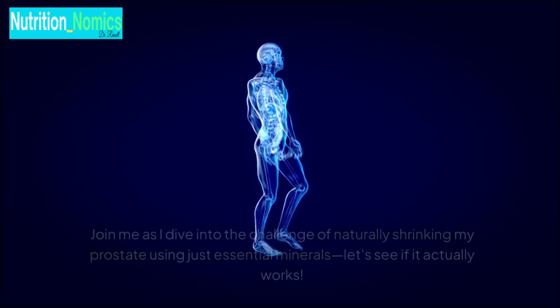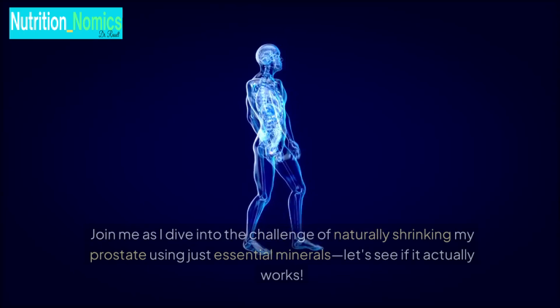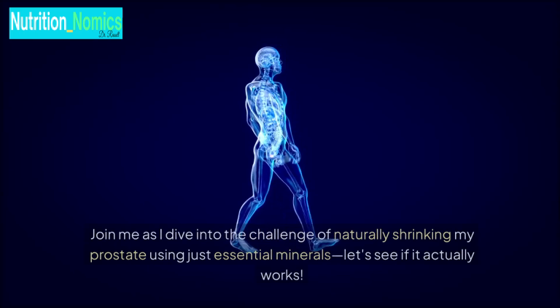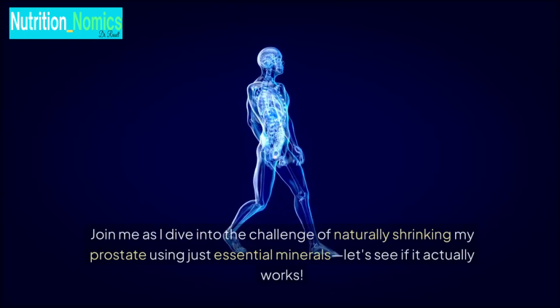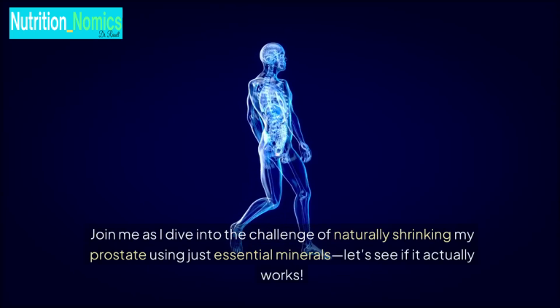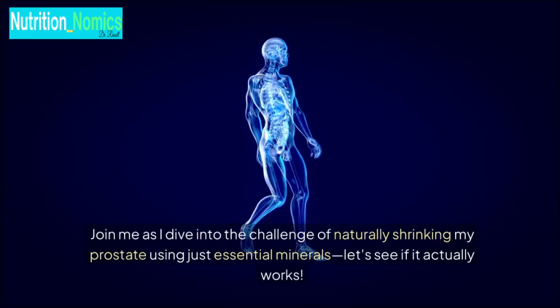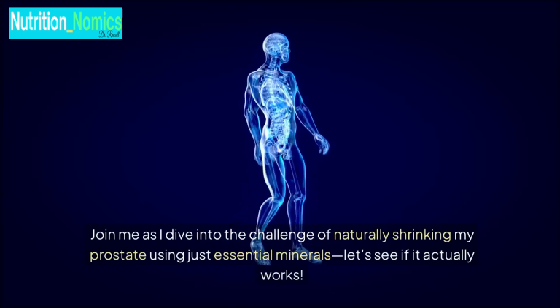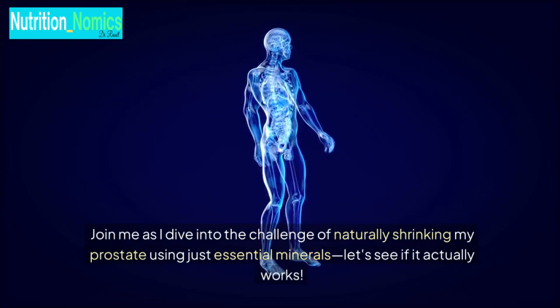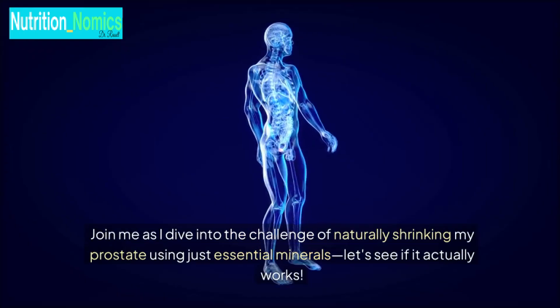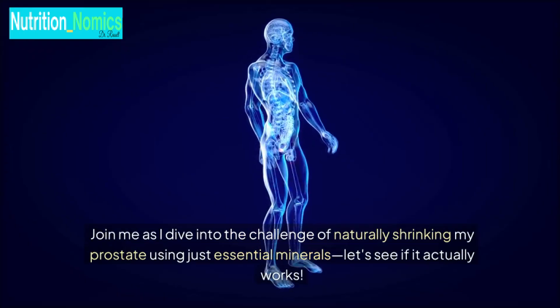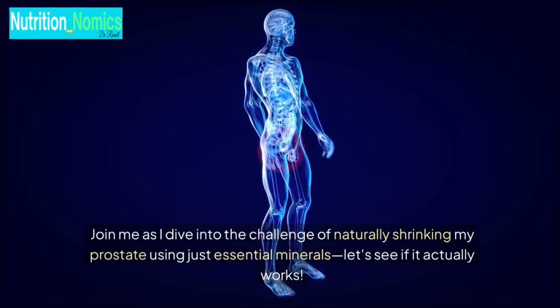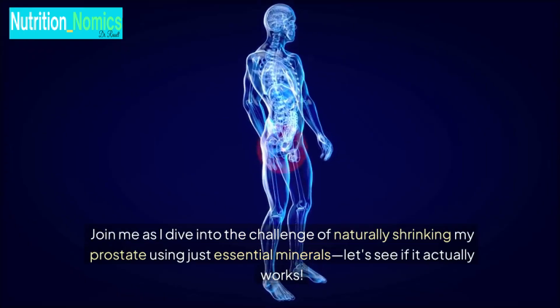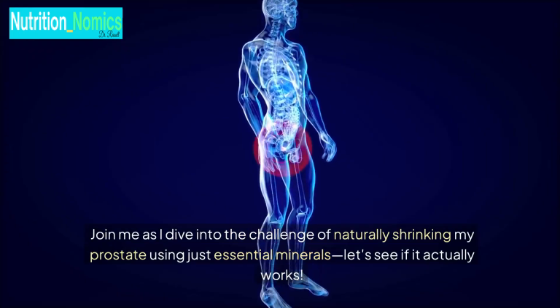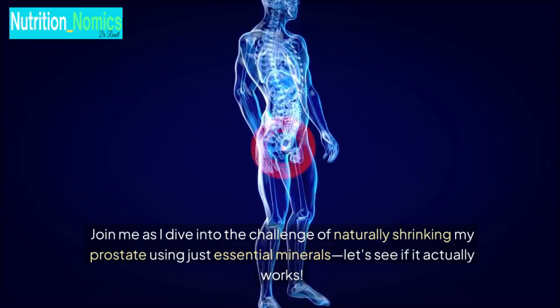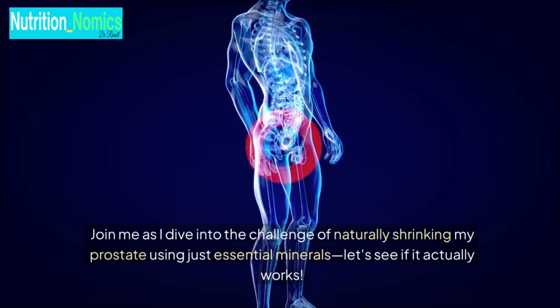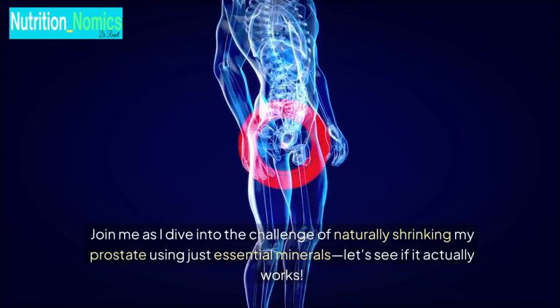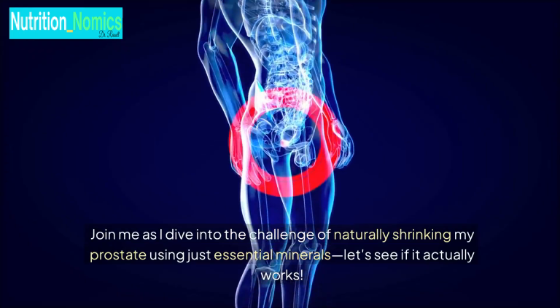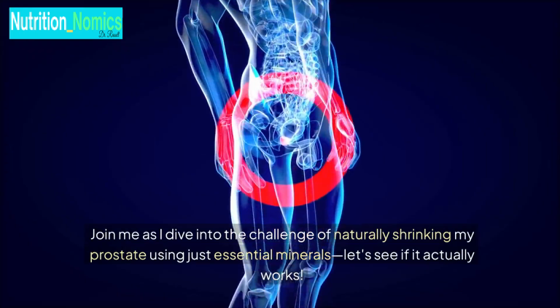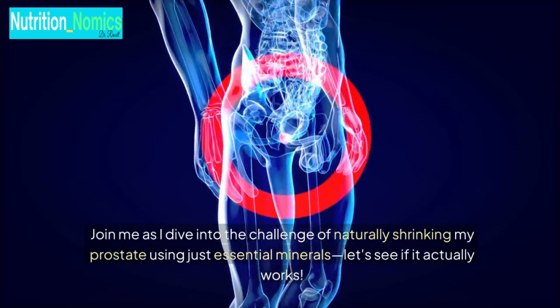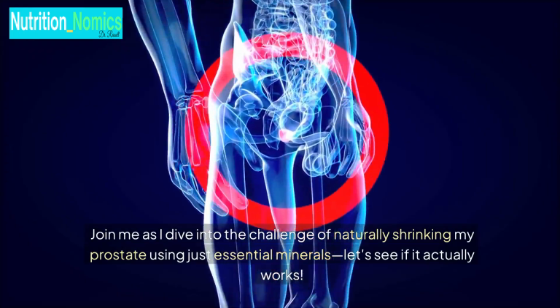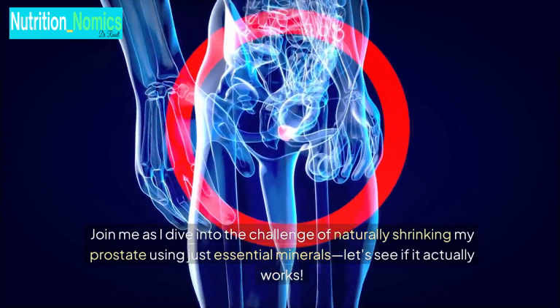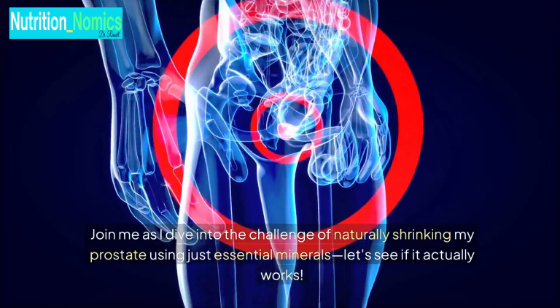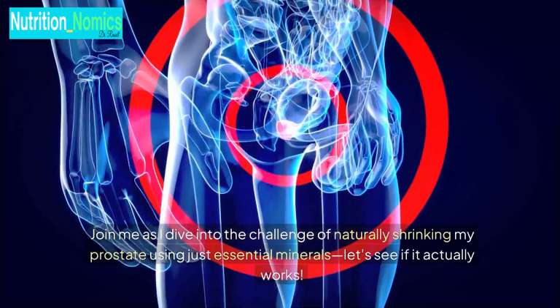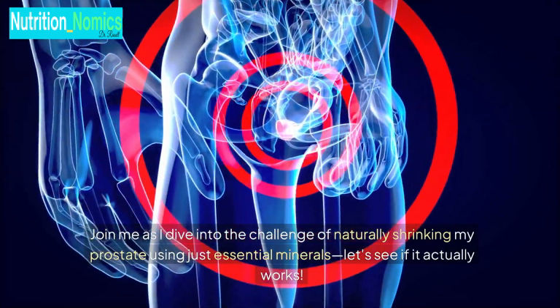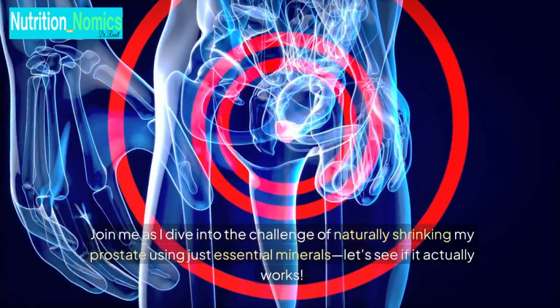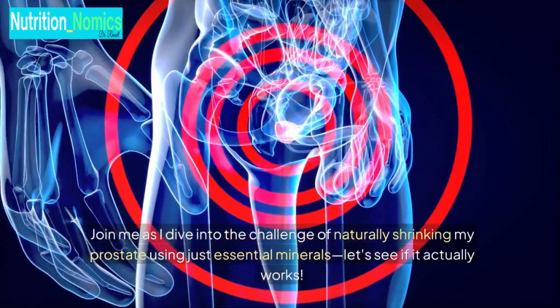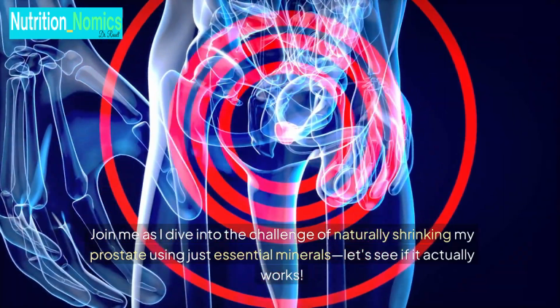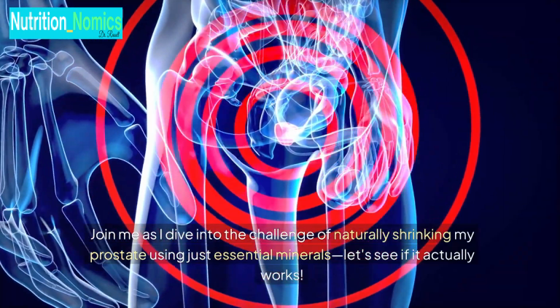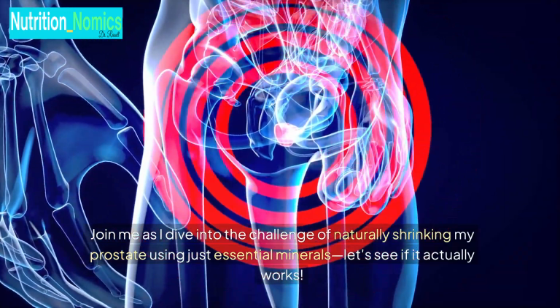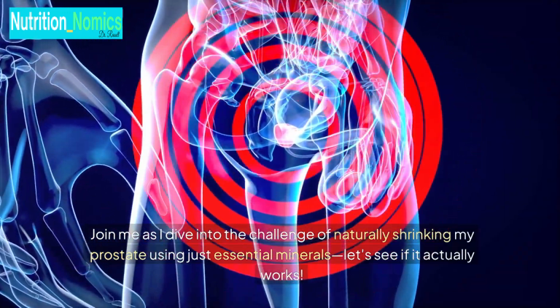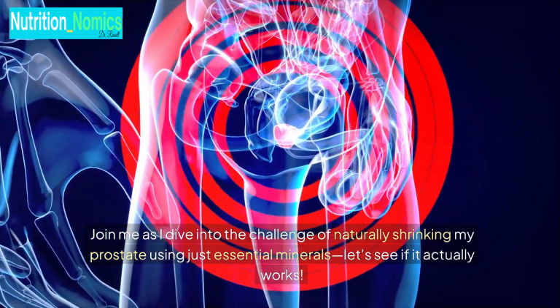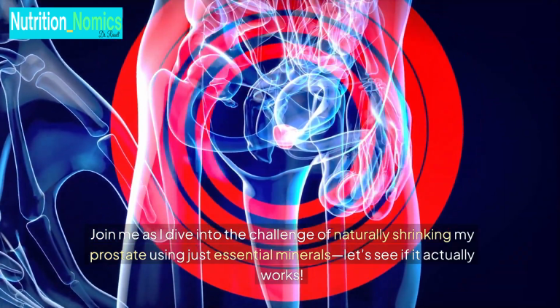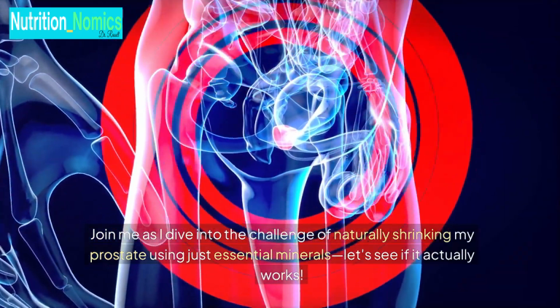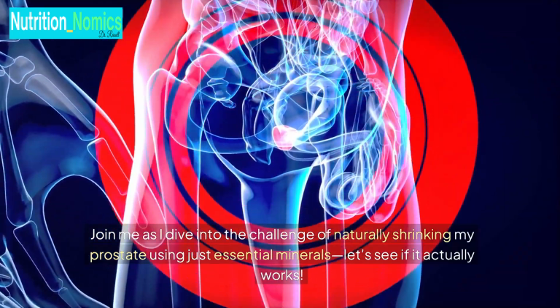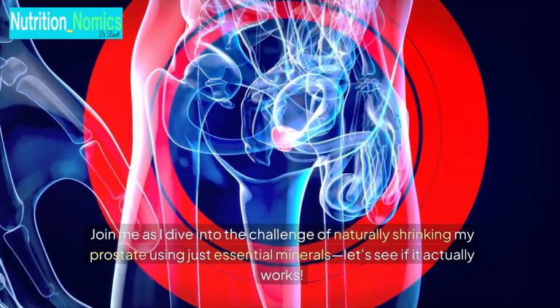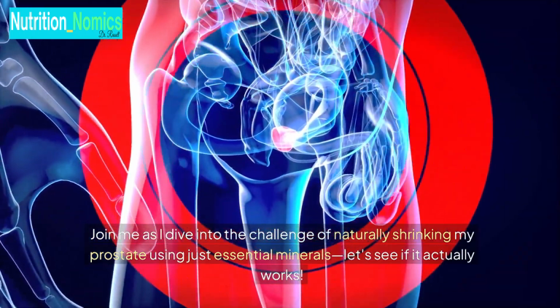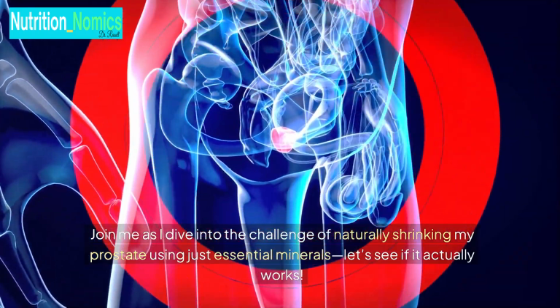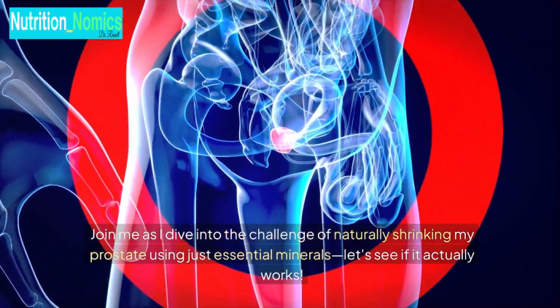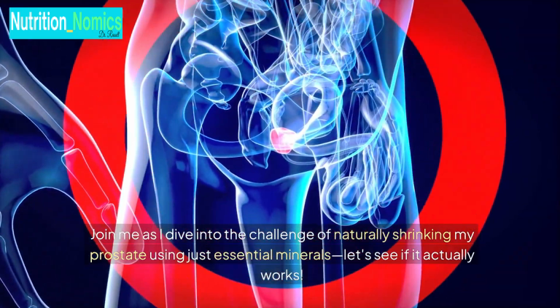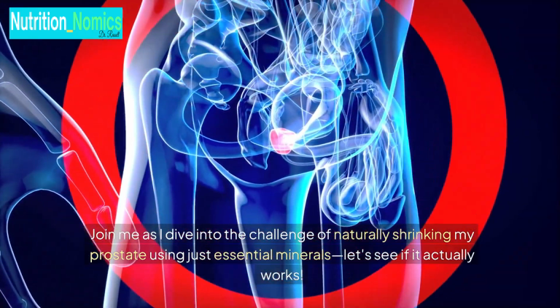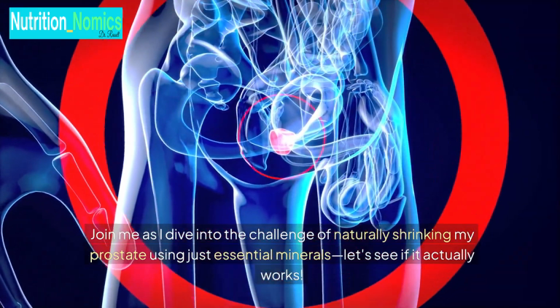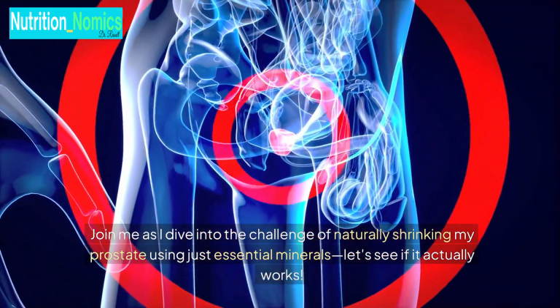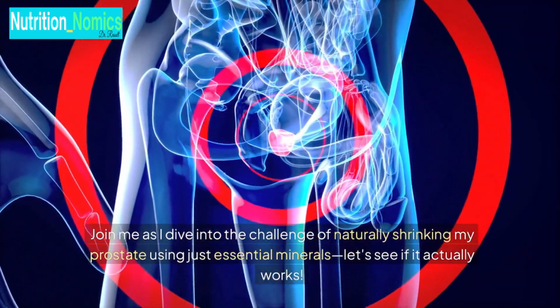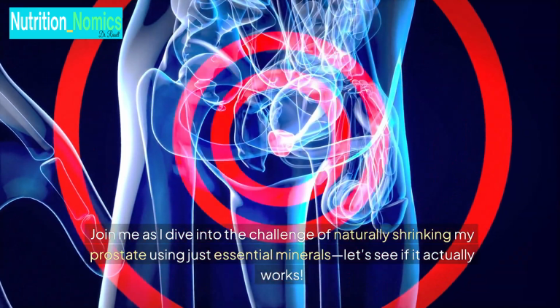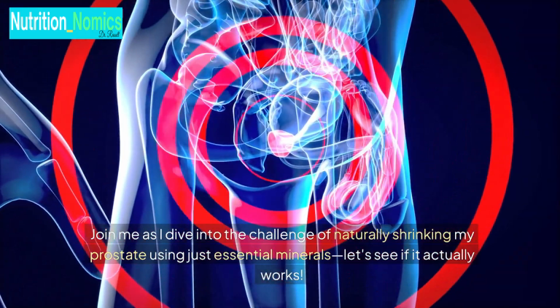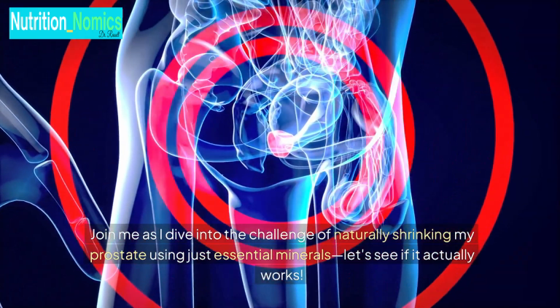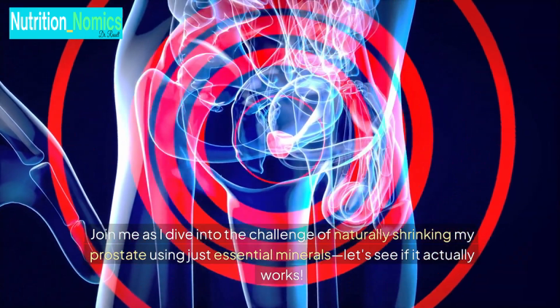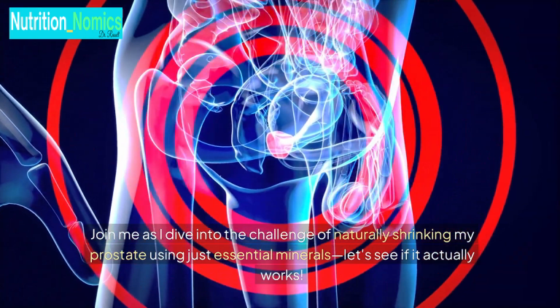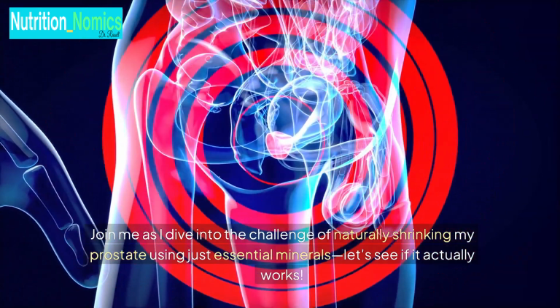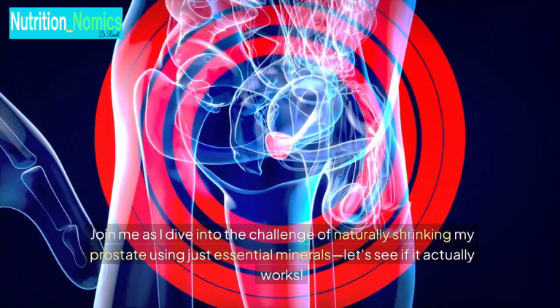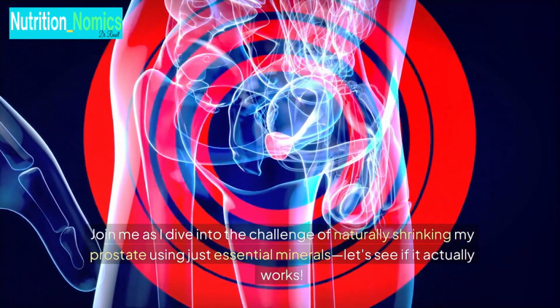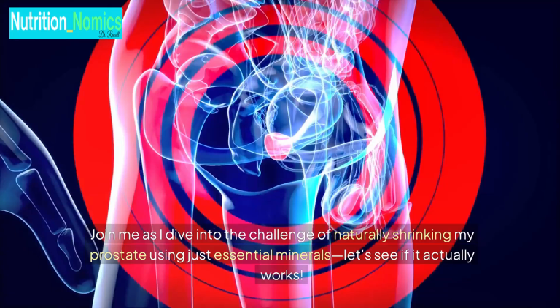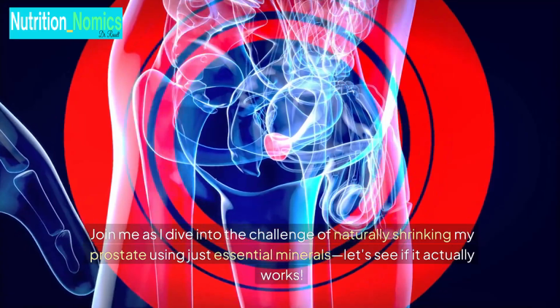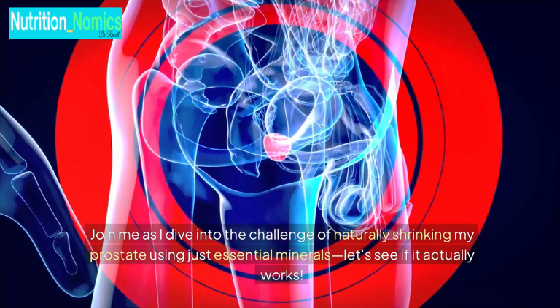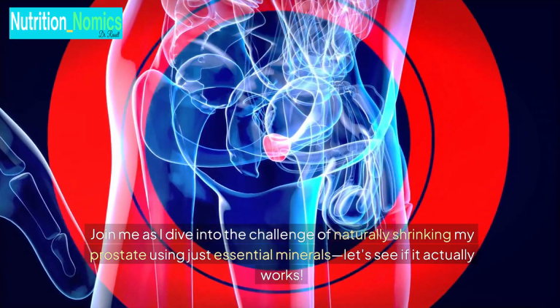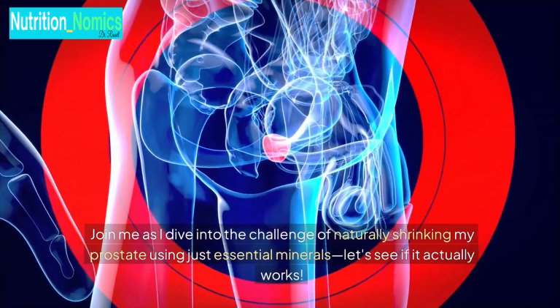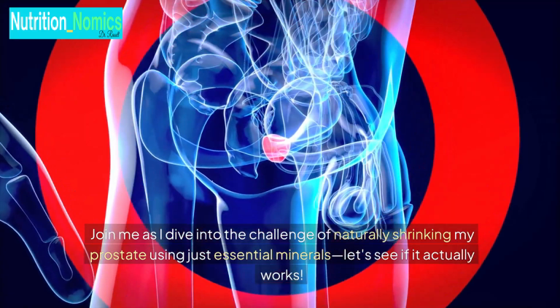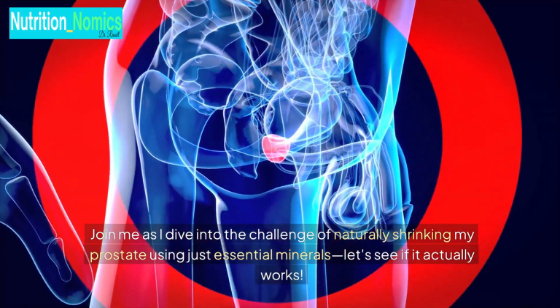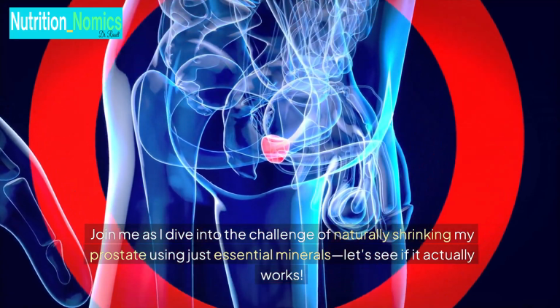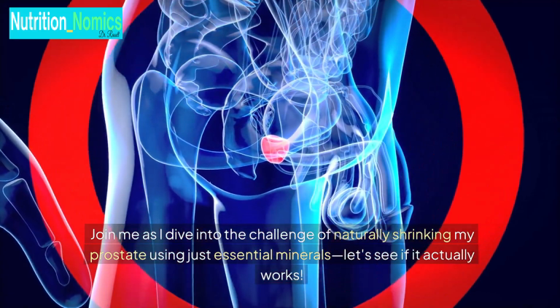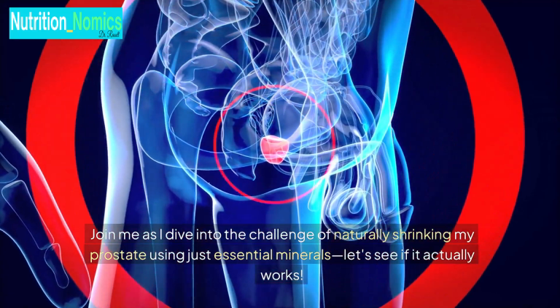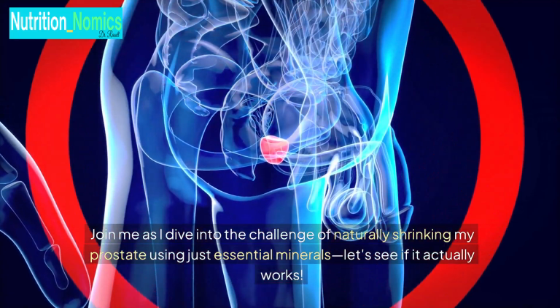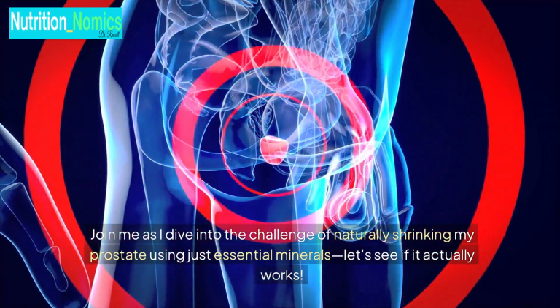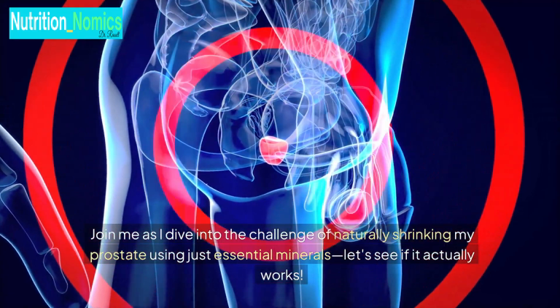Join me as I dive into the challenge of naturally shrinking my prostate using just essential minerals. Let's see if it actually works.